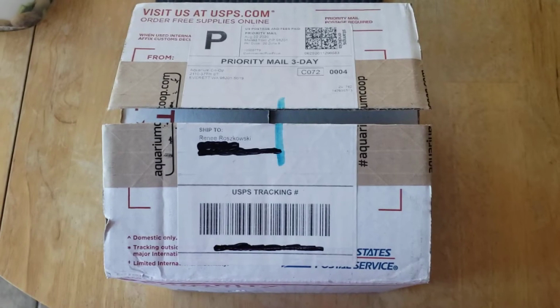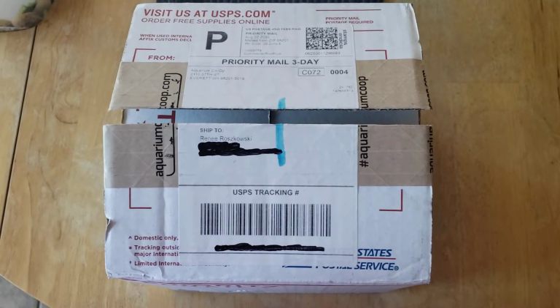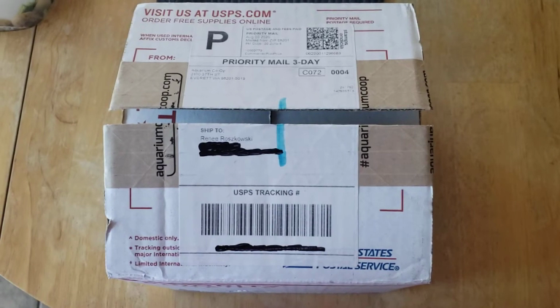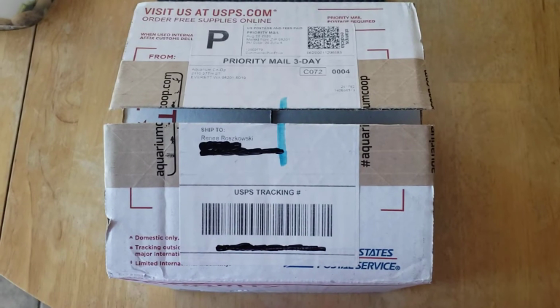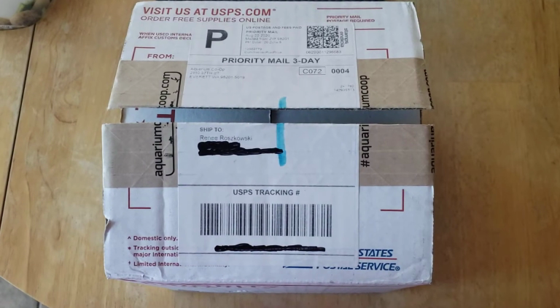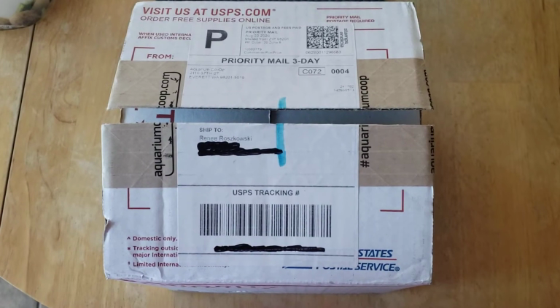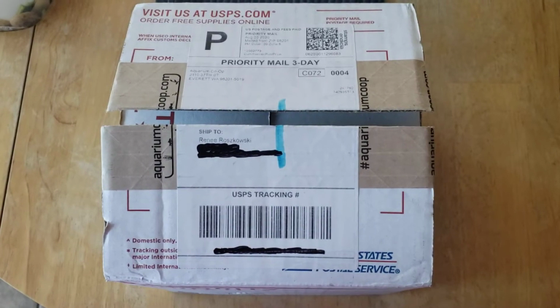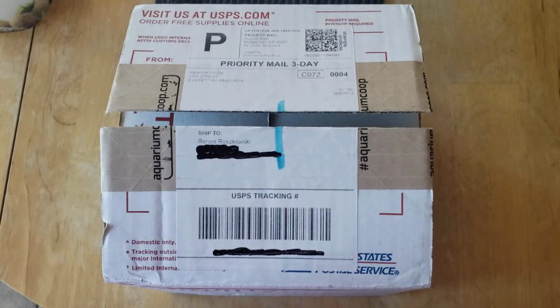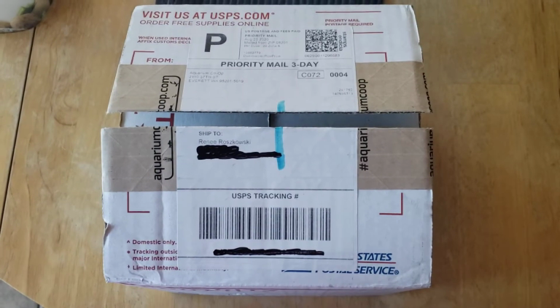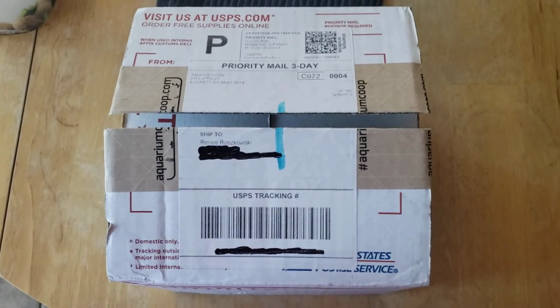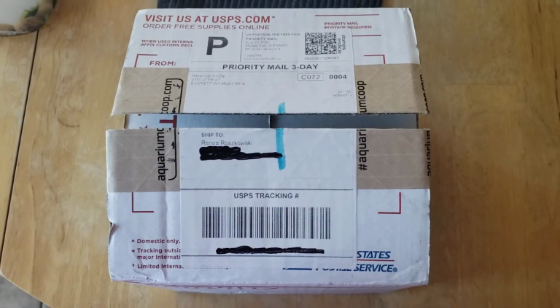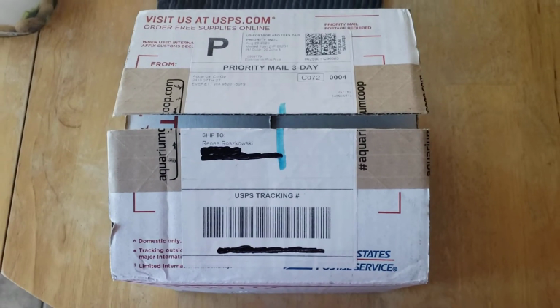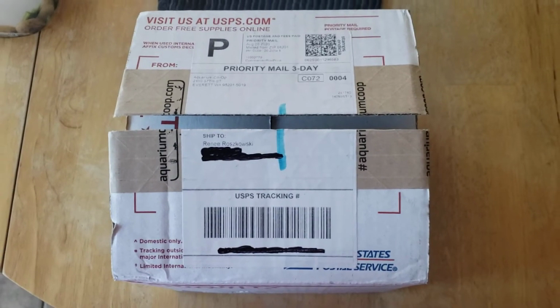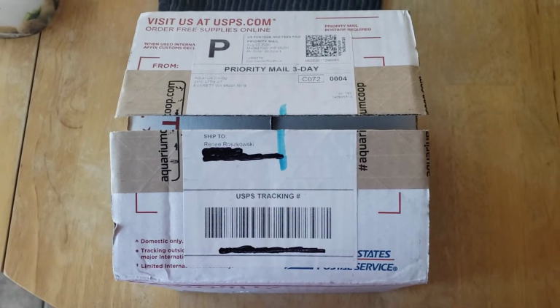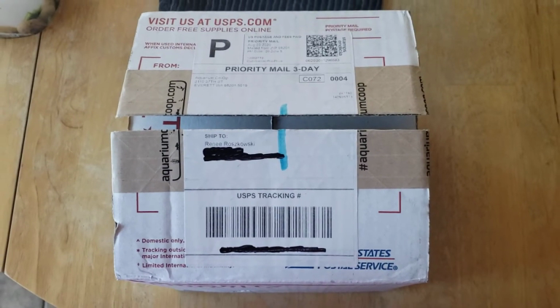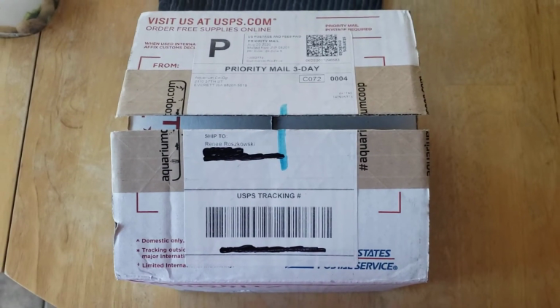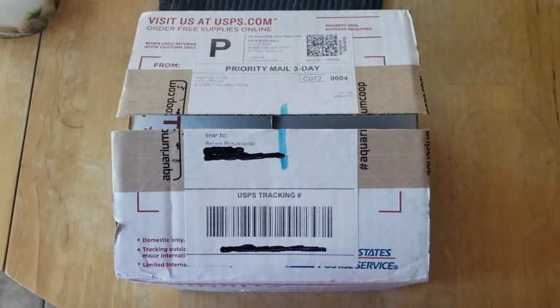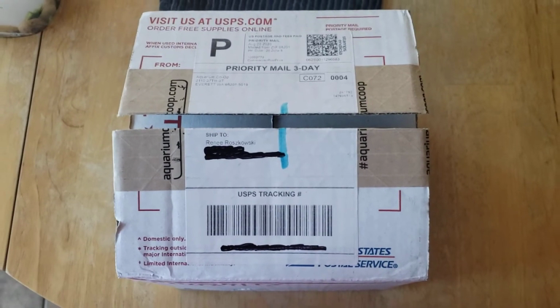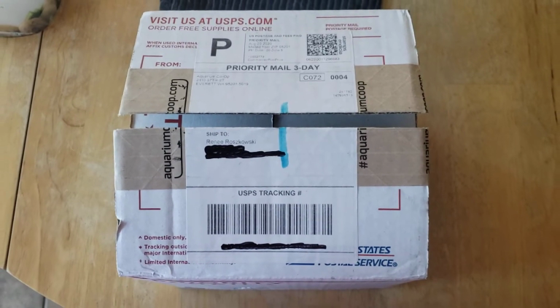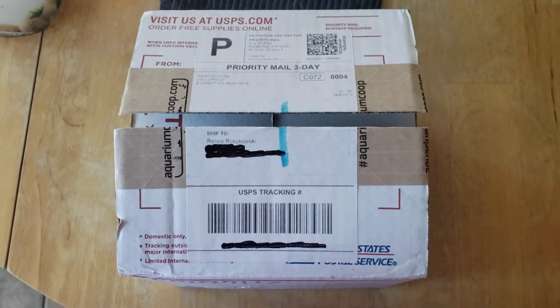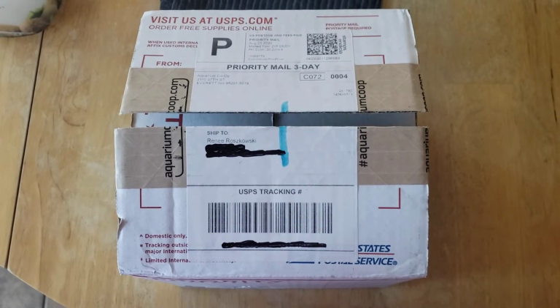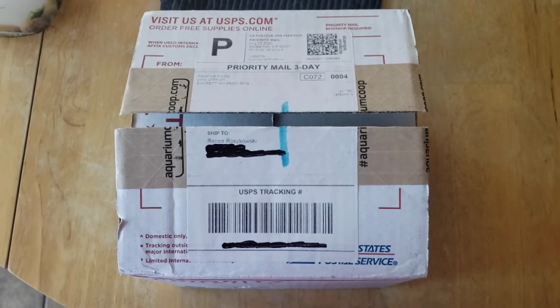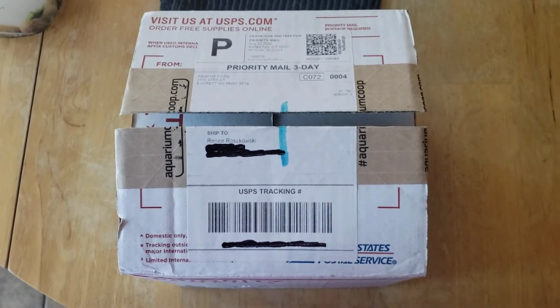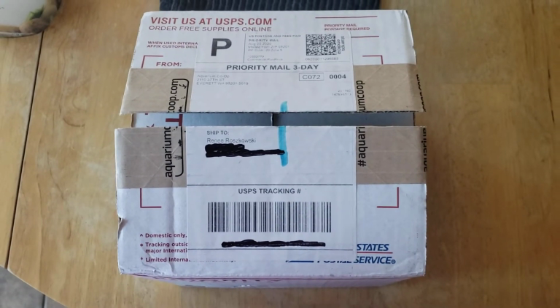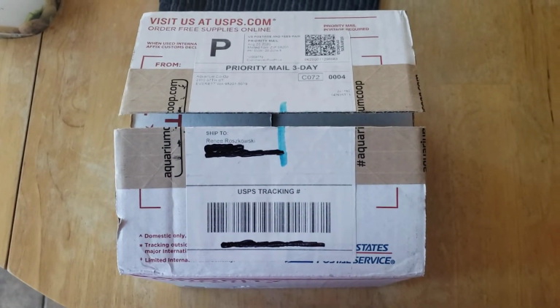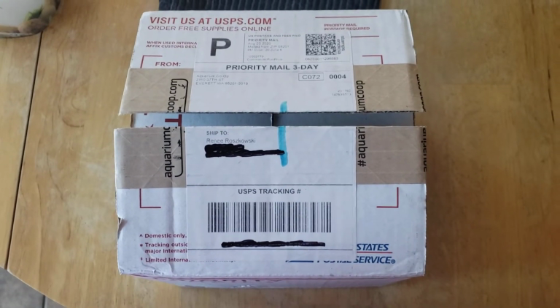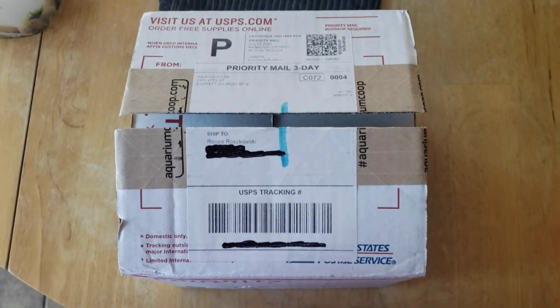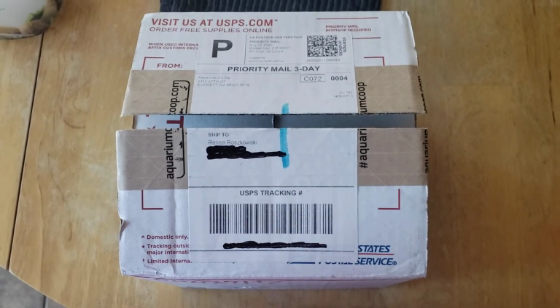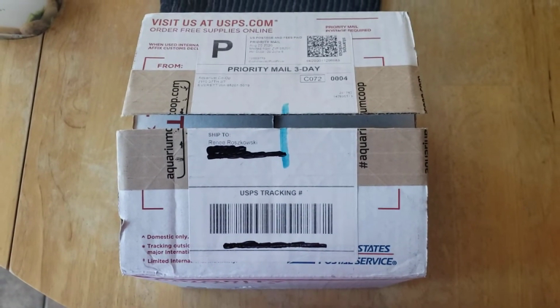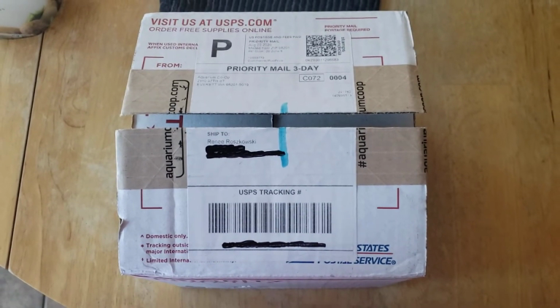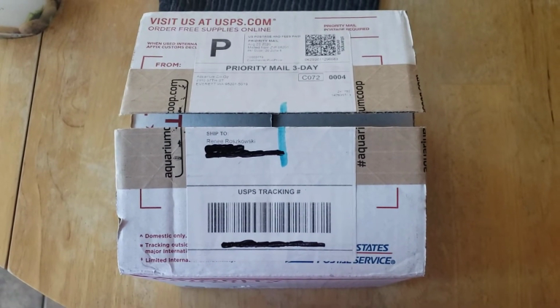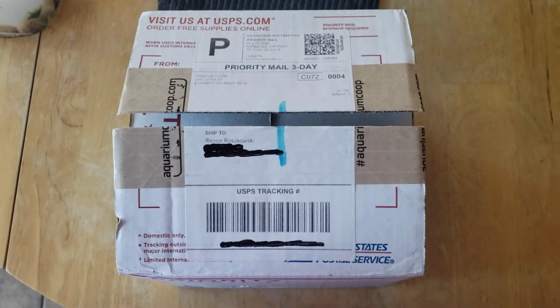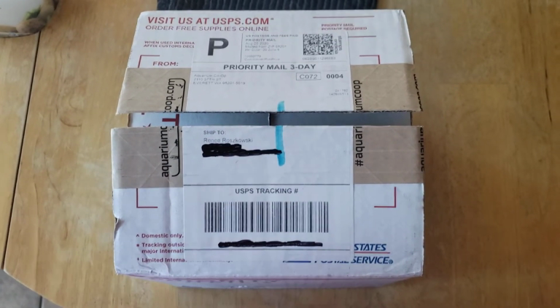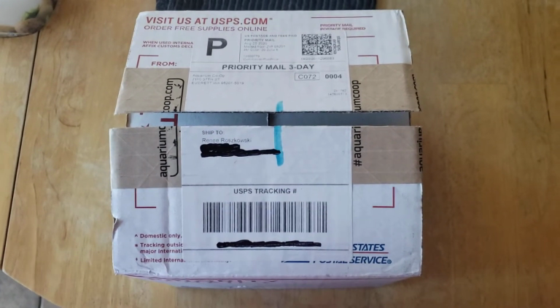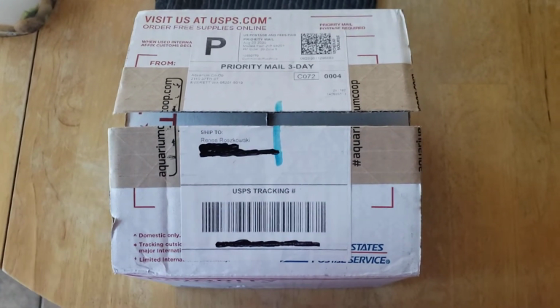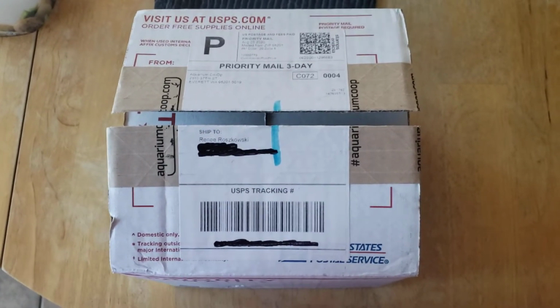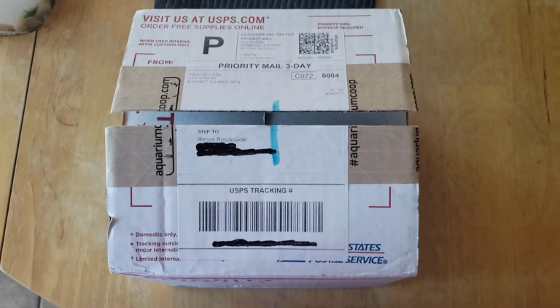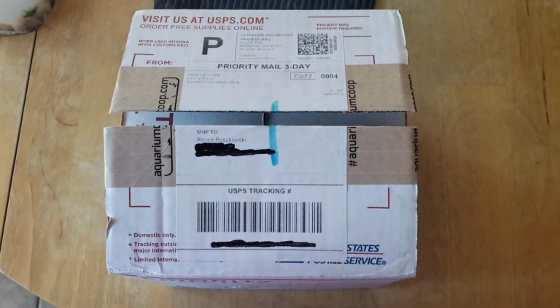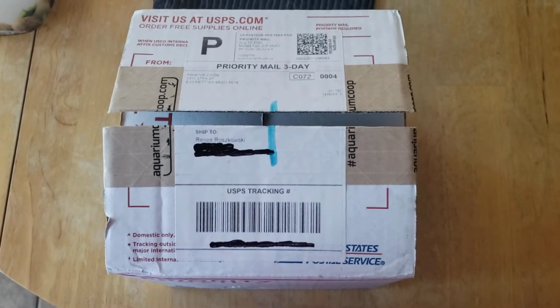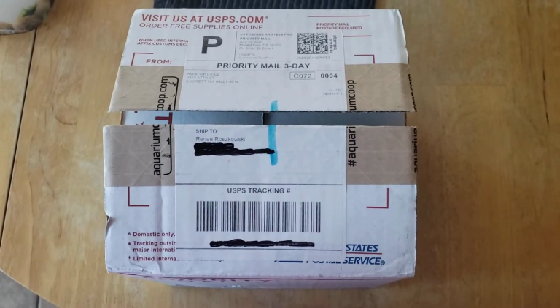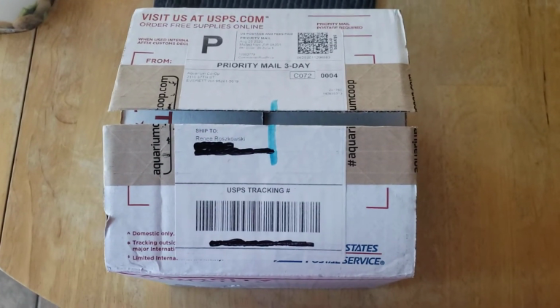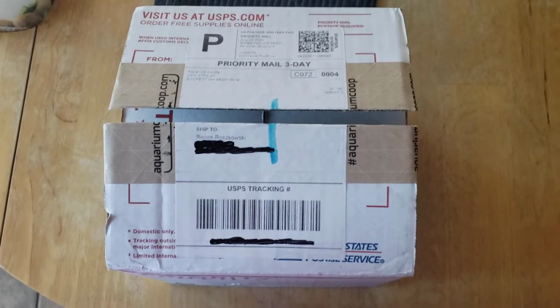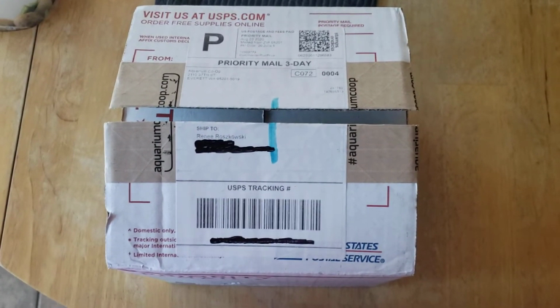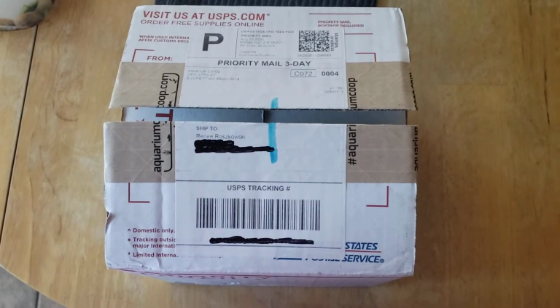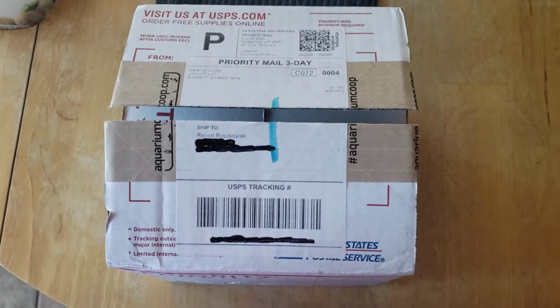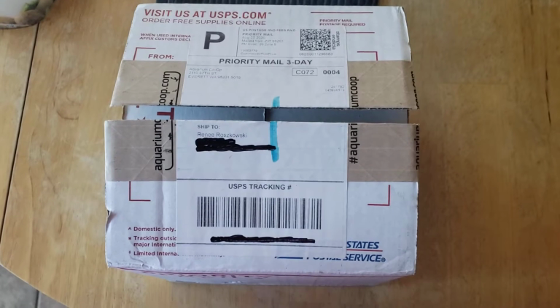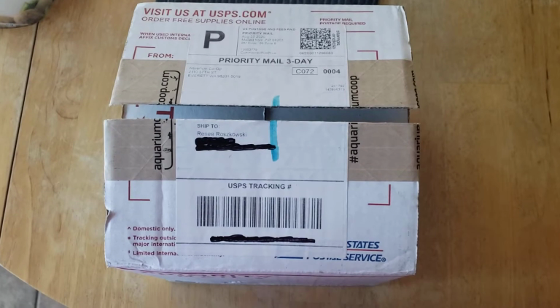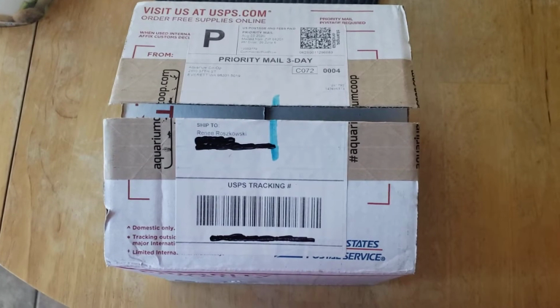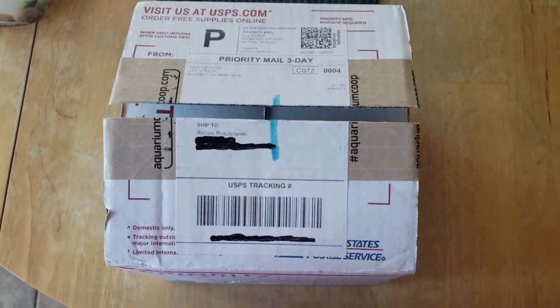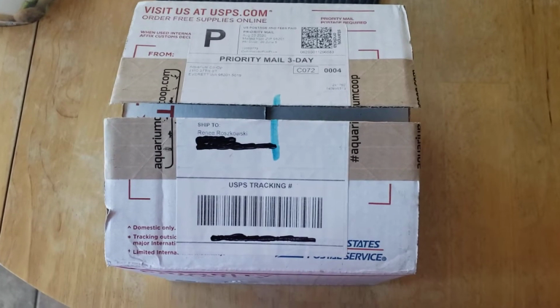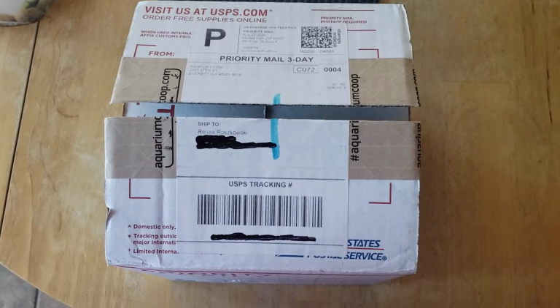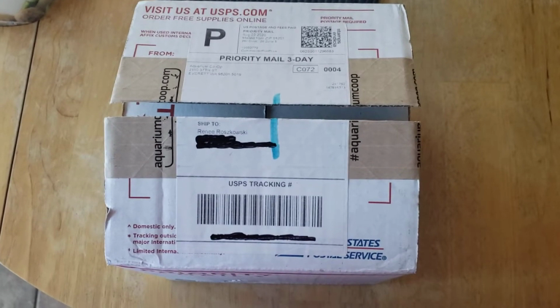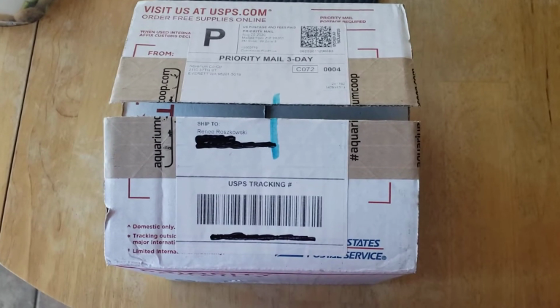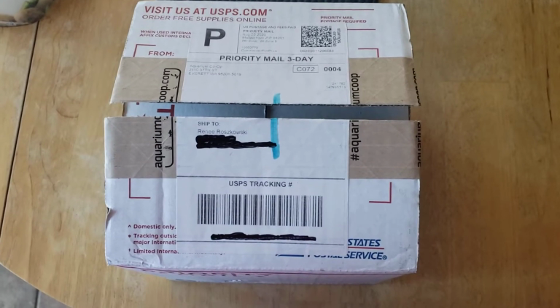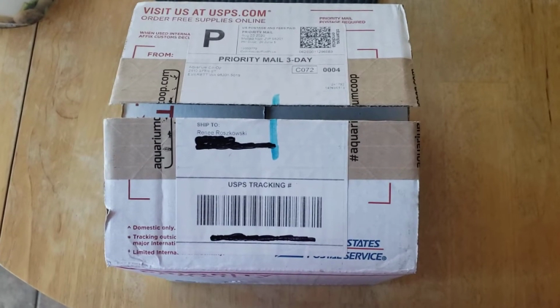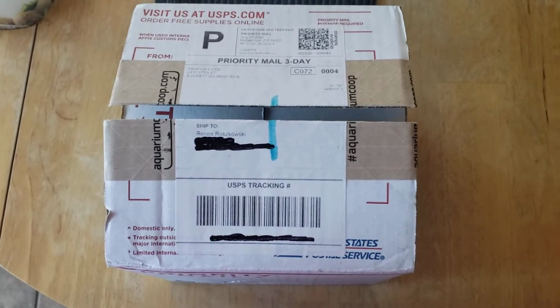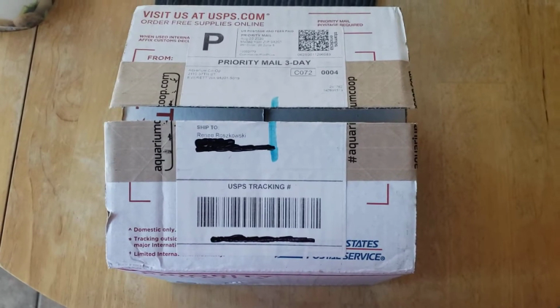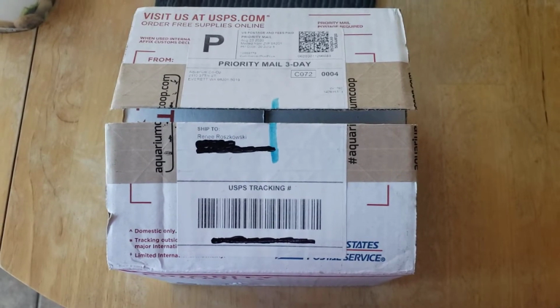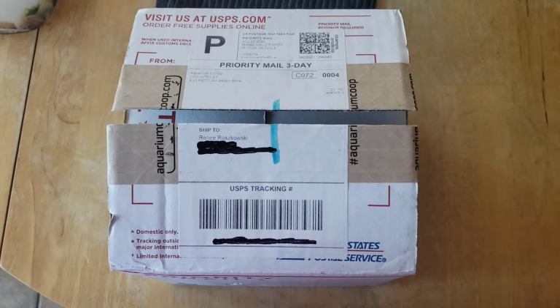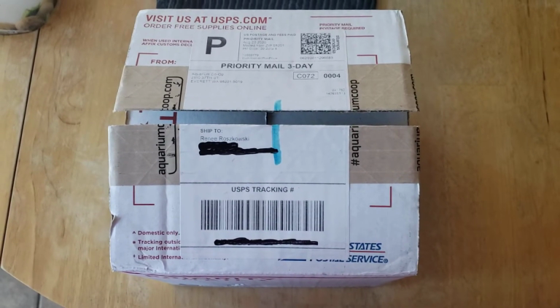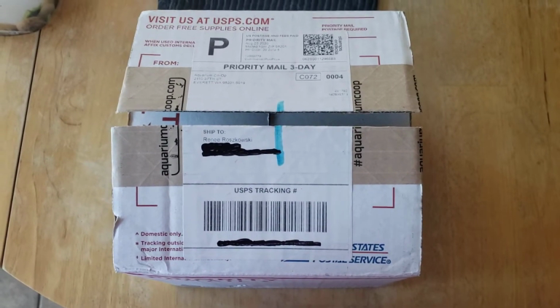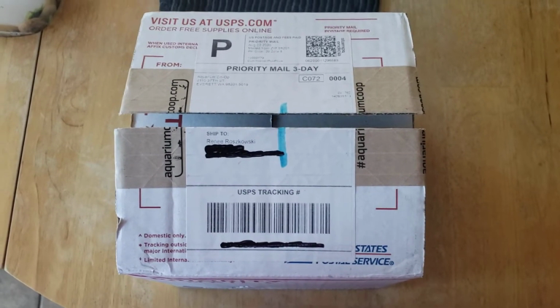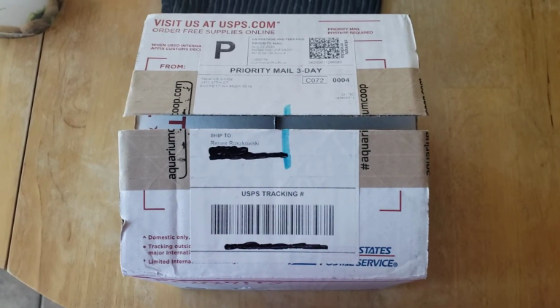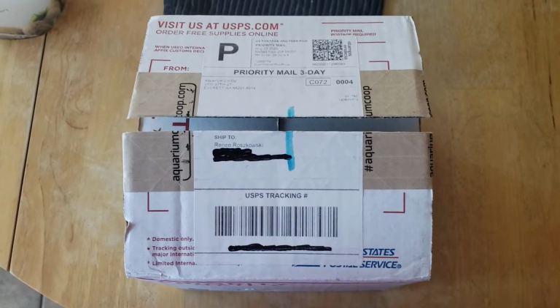Hi everyone! I just got my first order from Crème Co-op, so I thought I would do a quick unboxing.